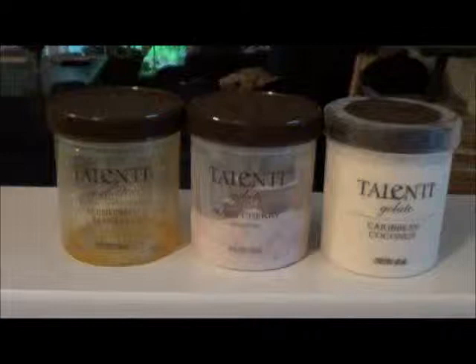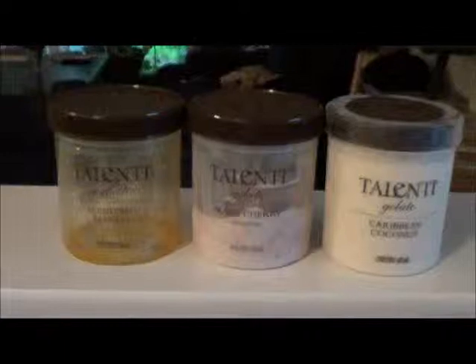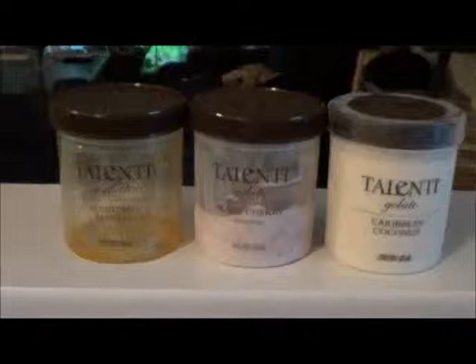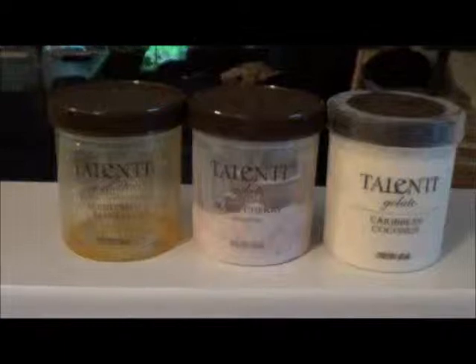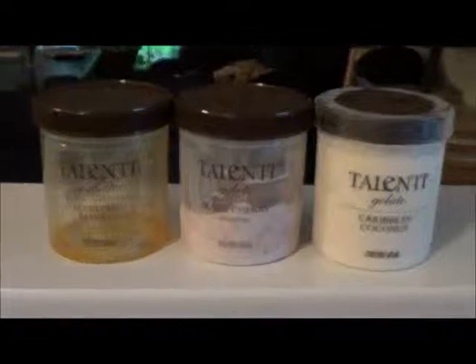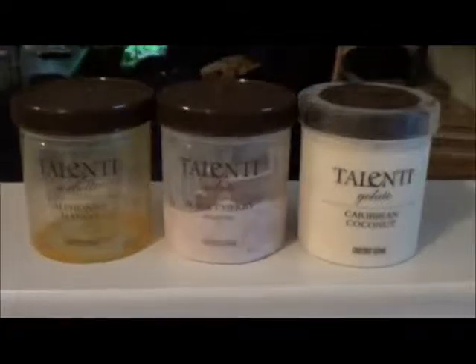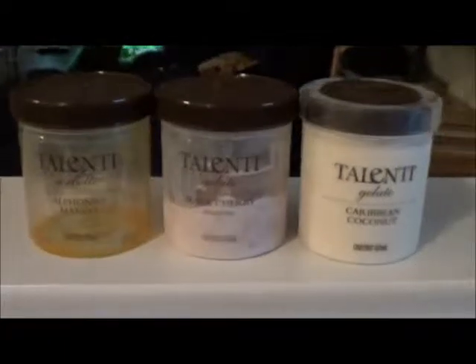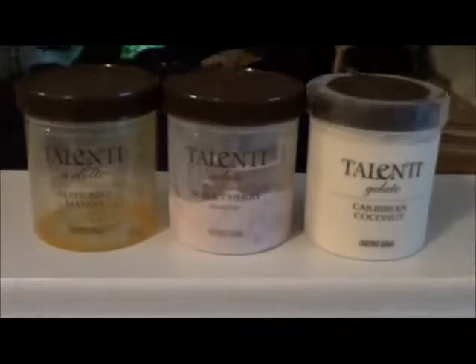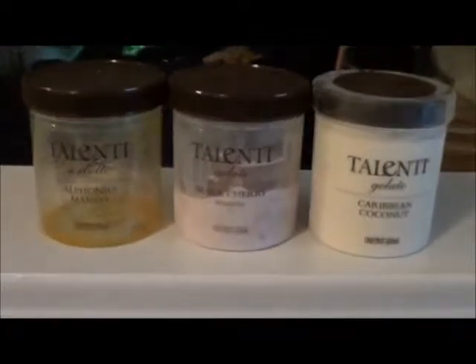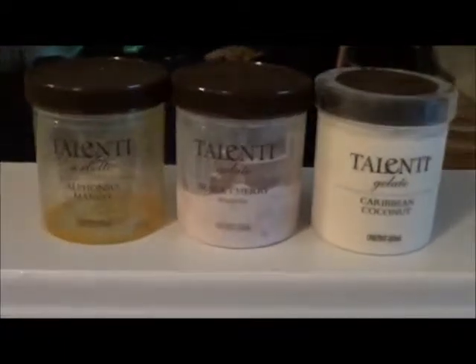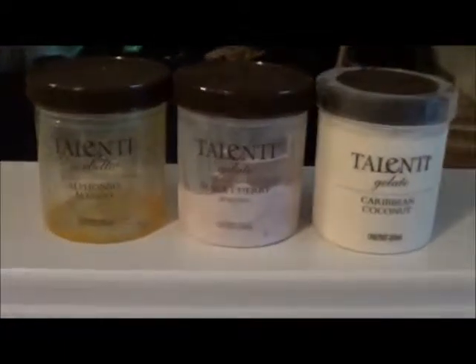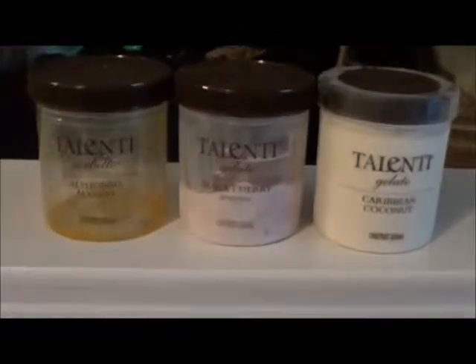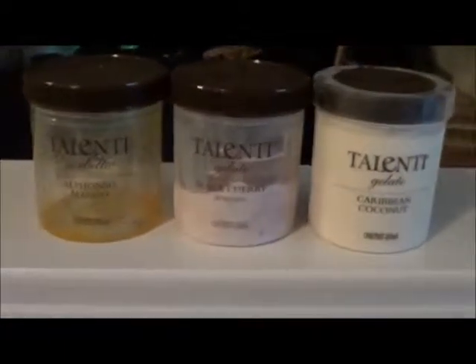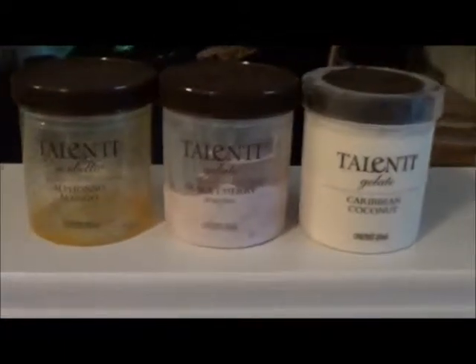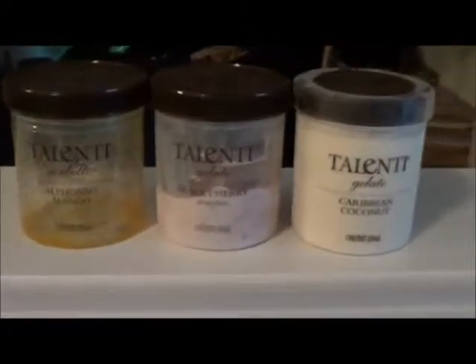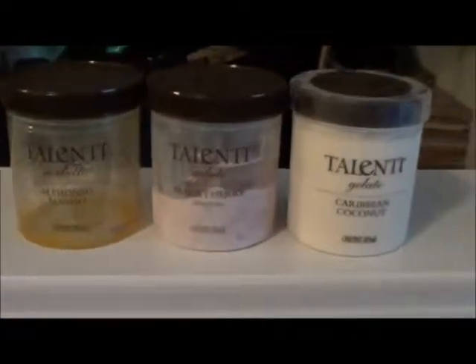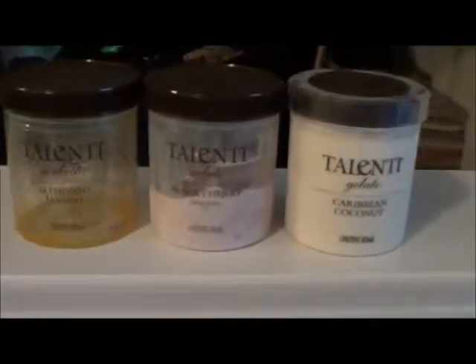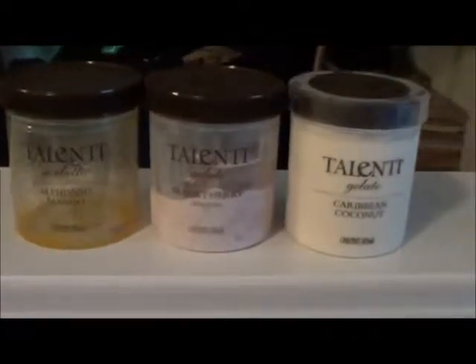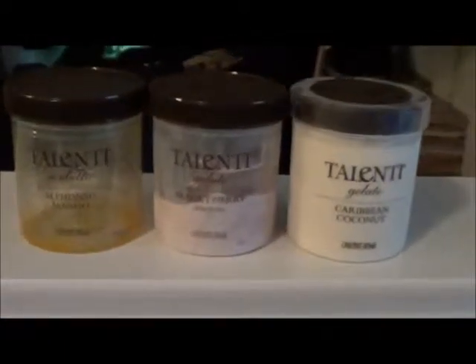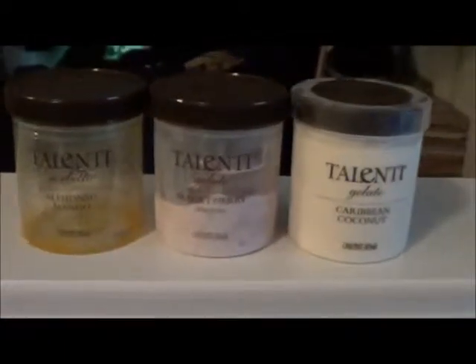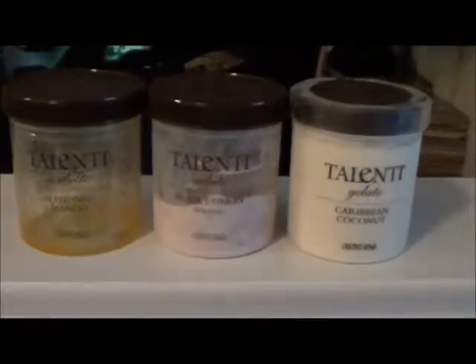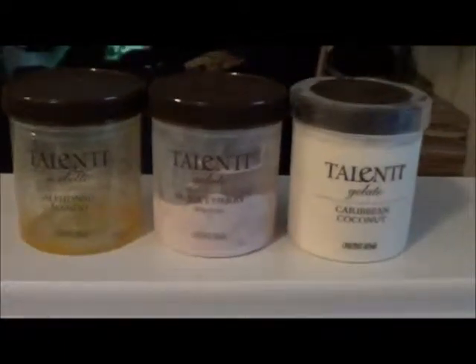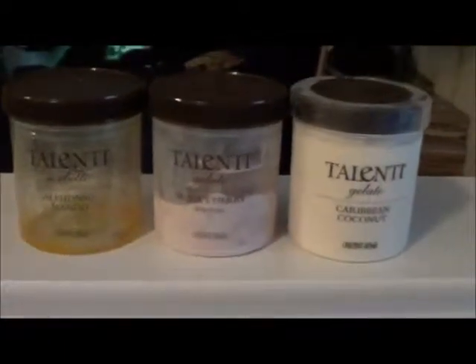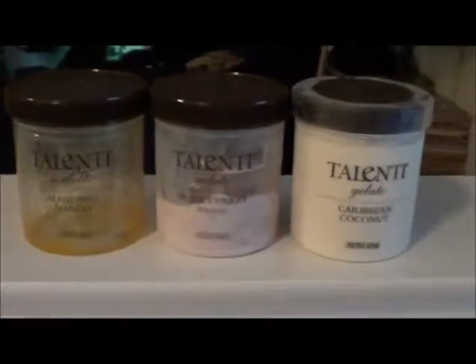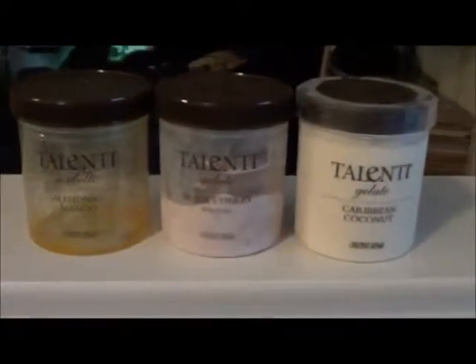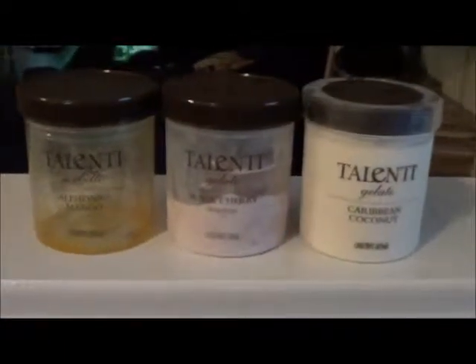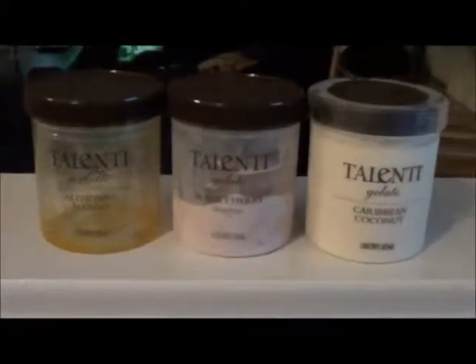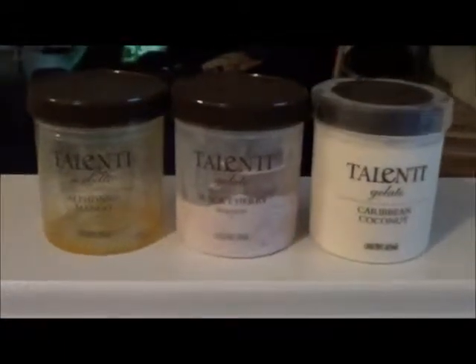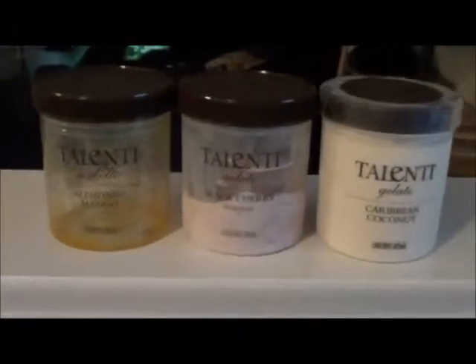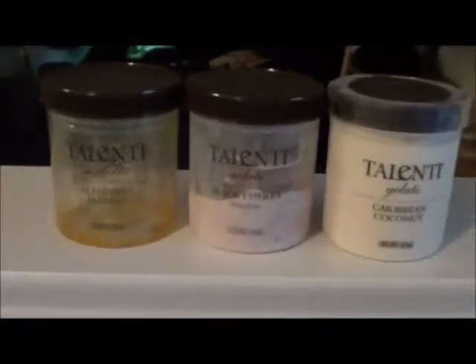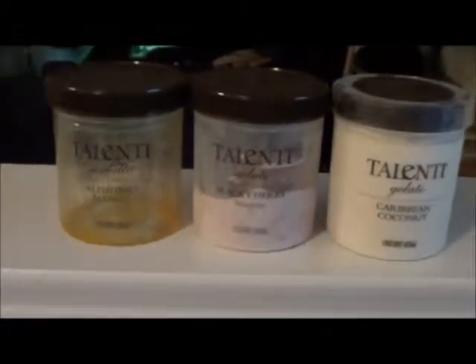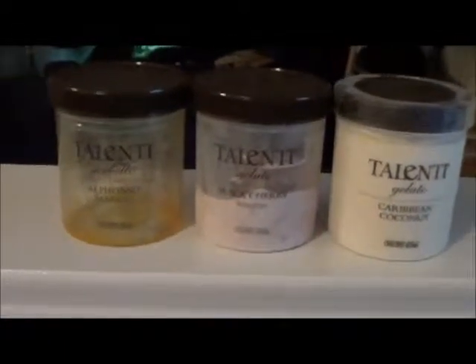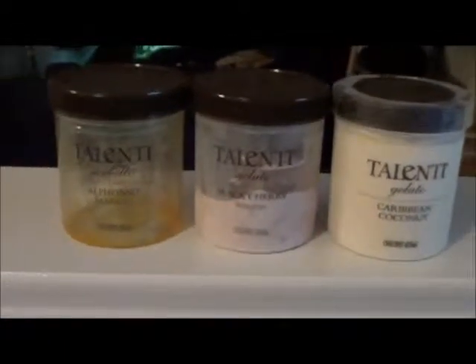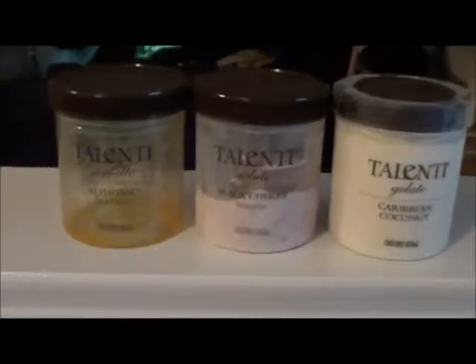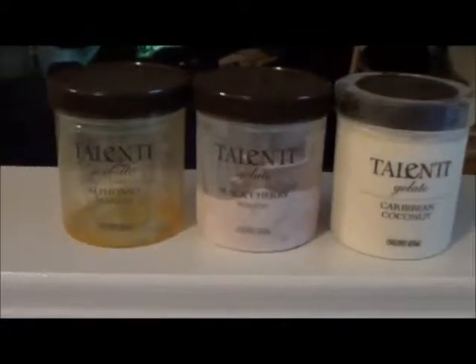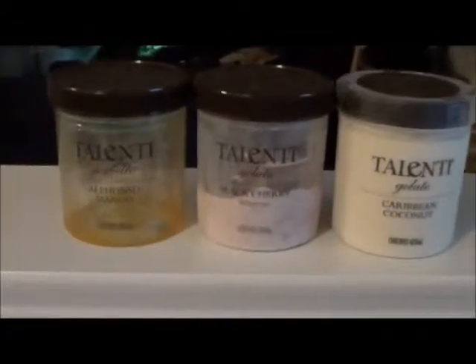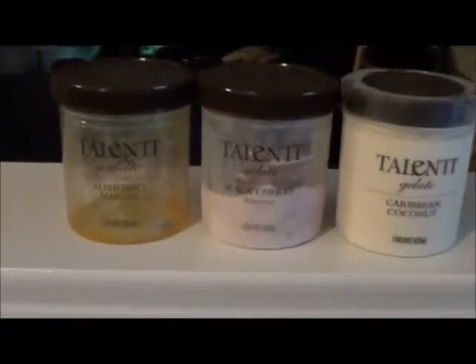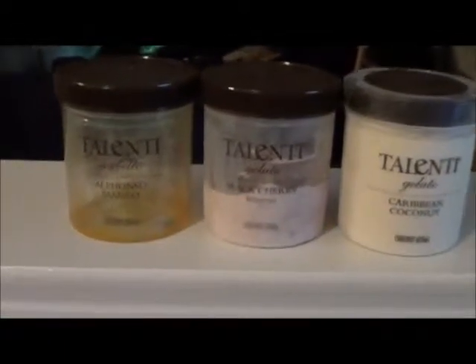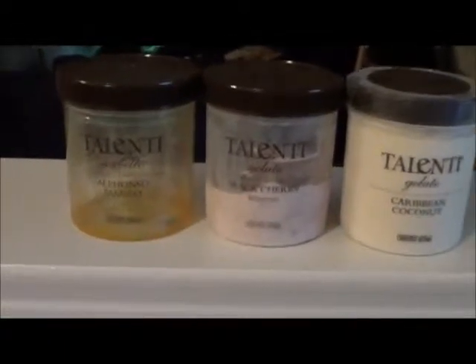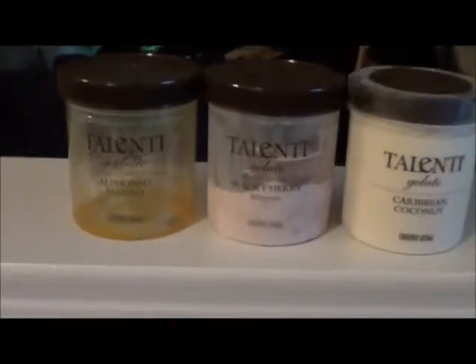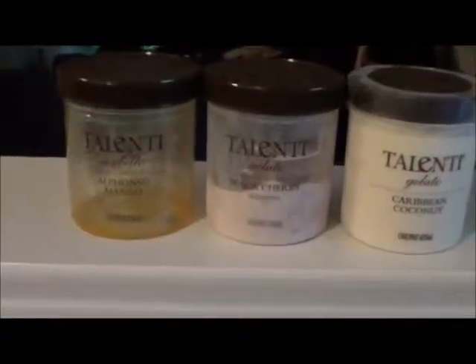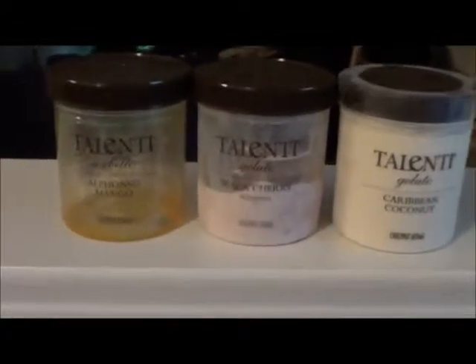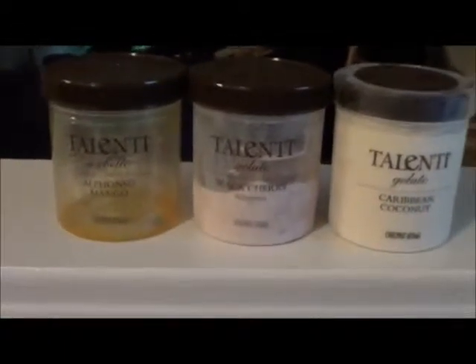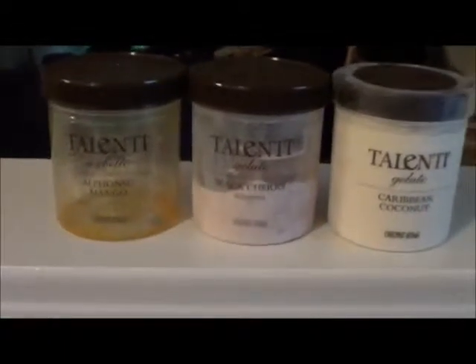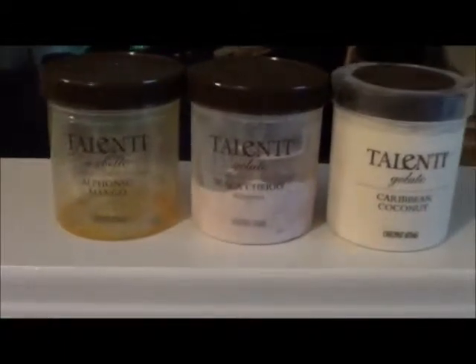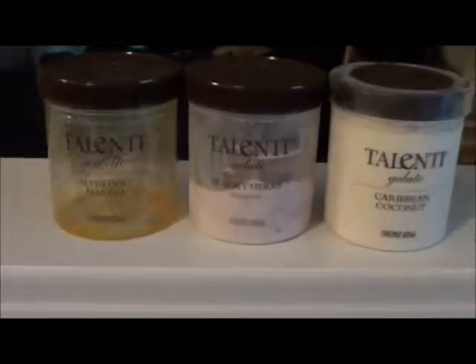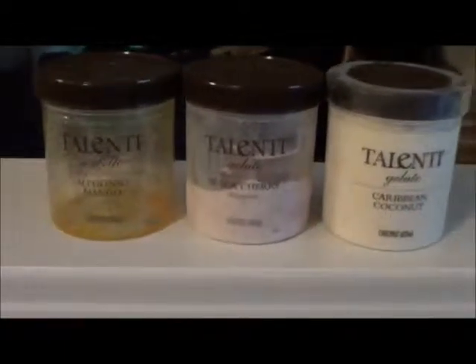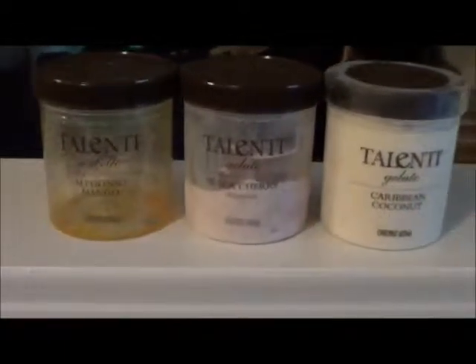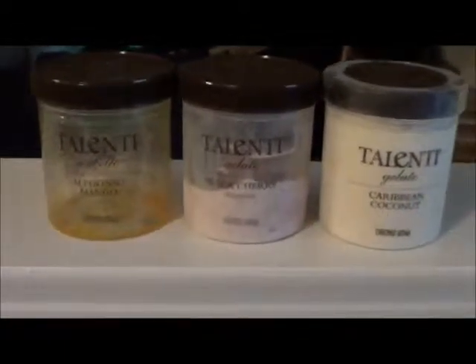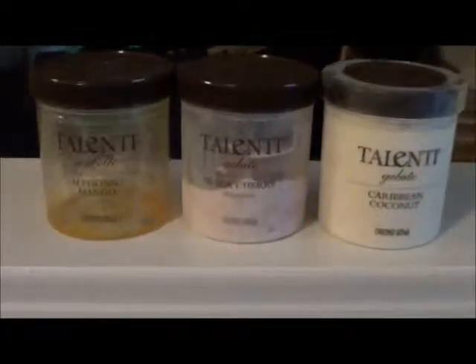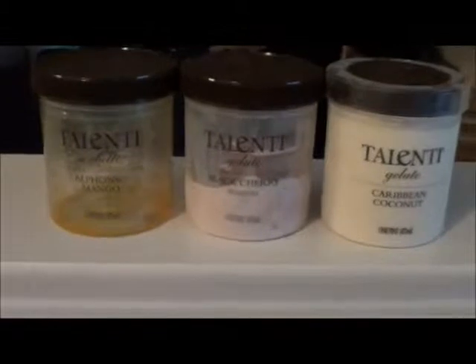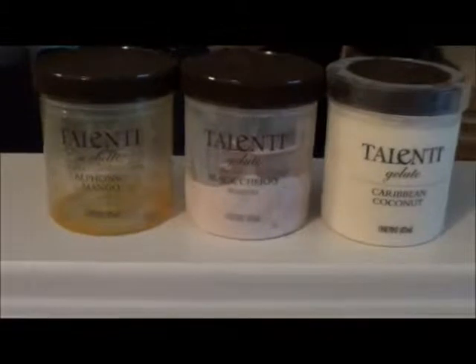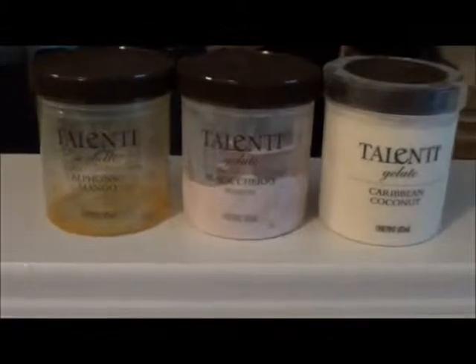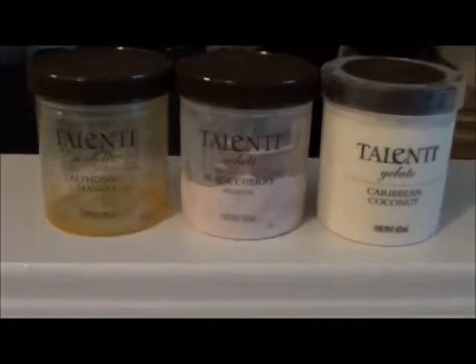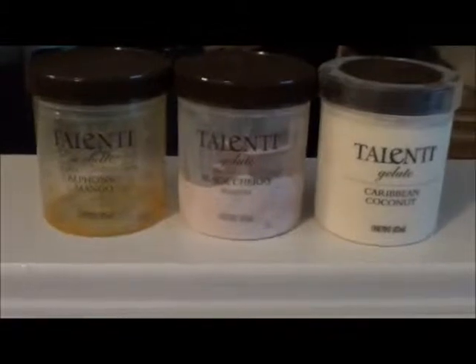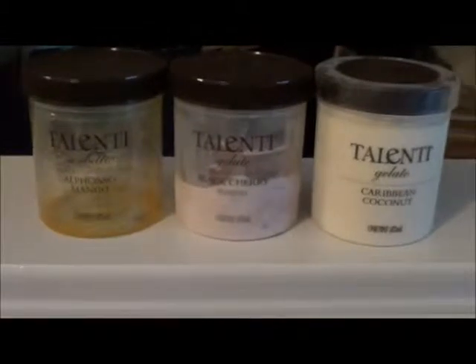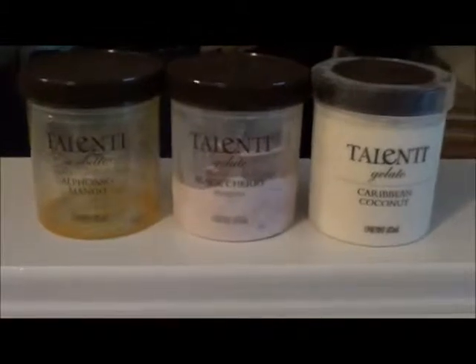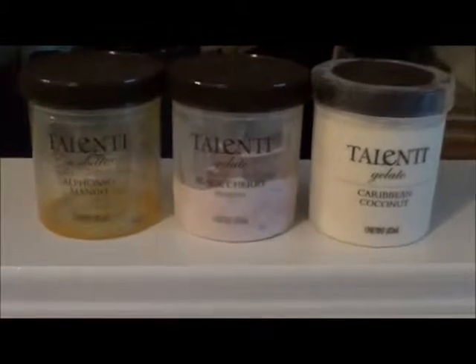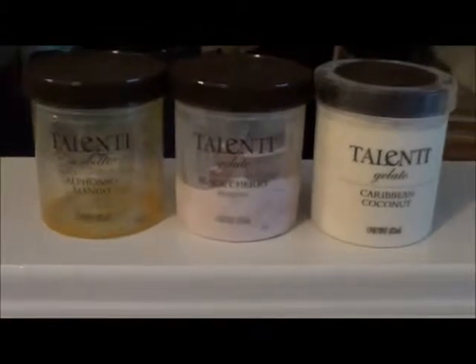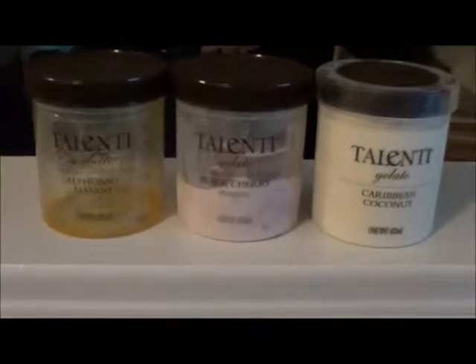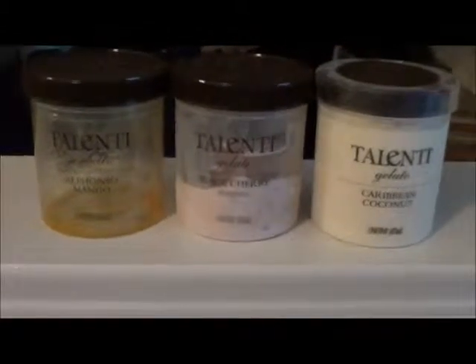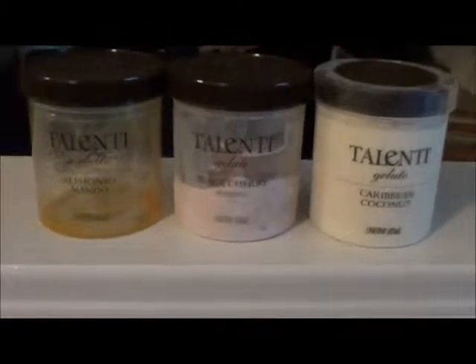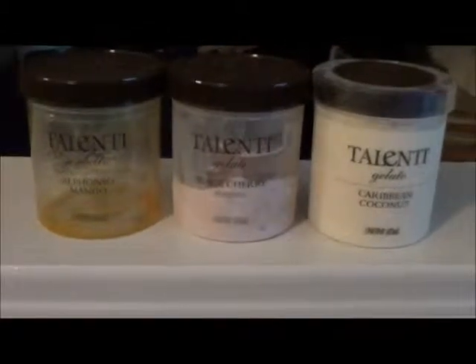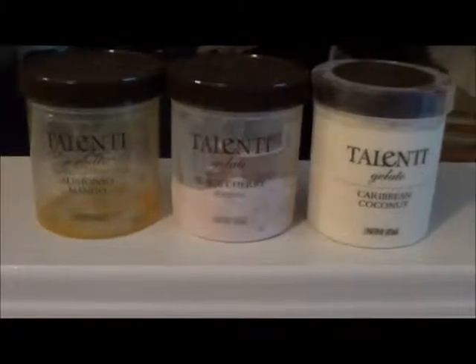Hi guys, Simply Cooking here doing a food review for Talenti Sorbetto and Talenti Gelato.